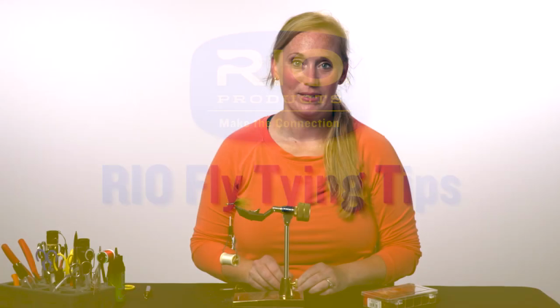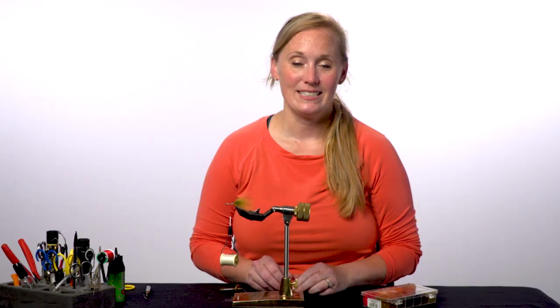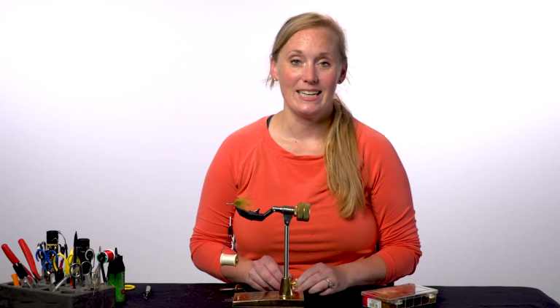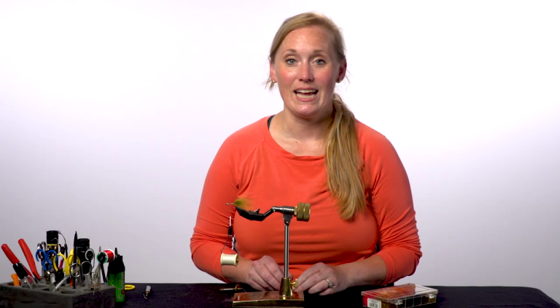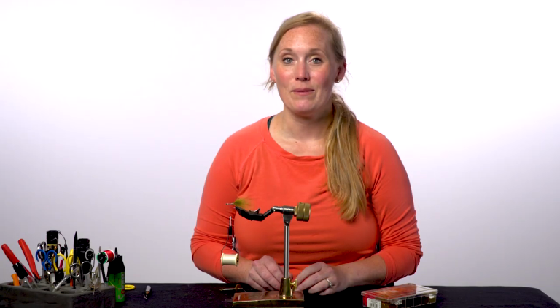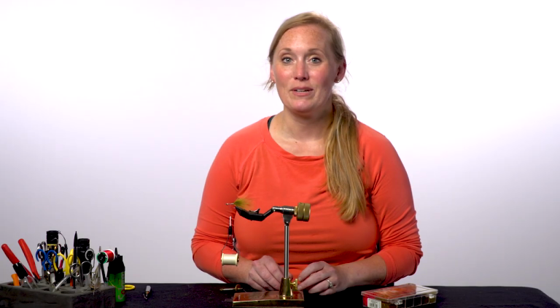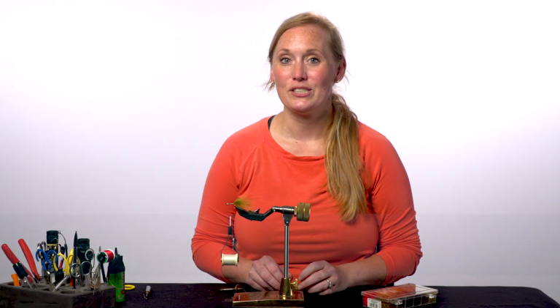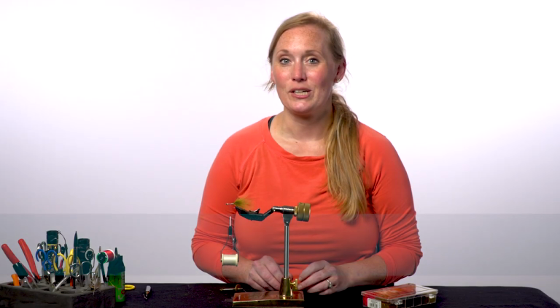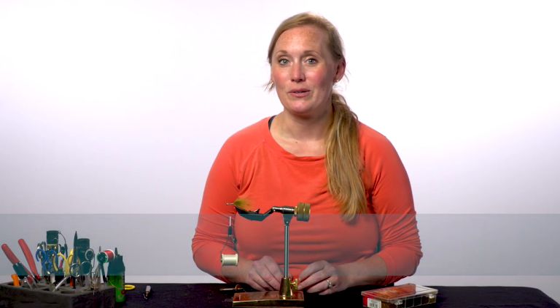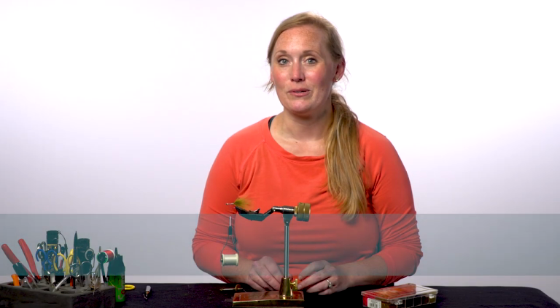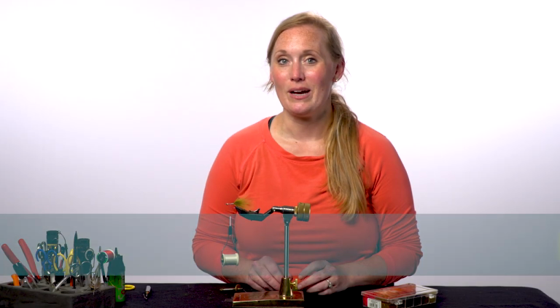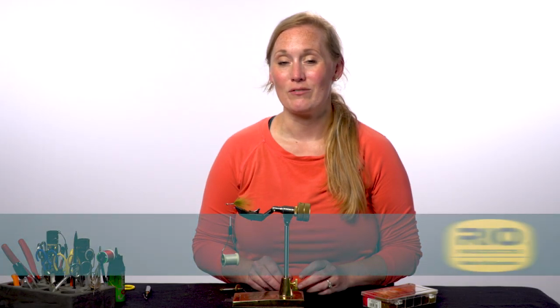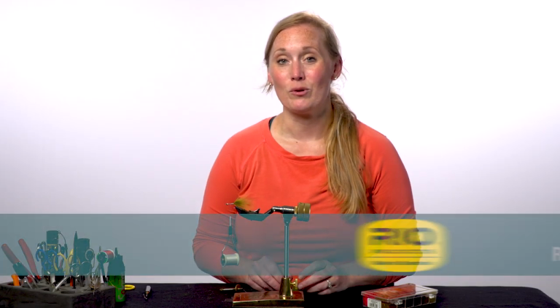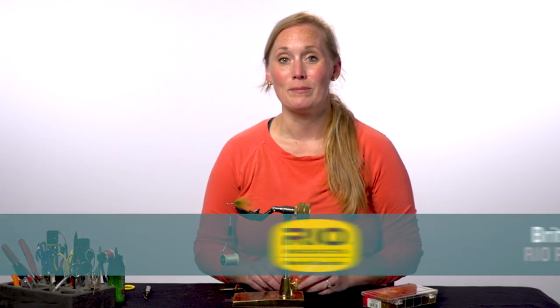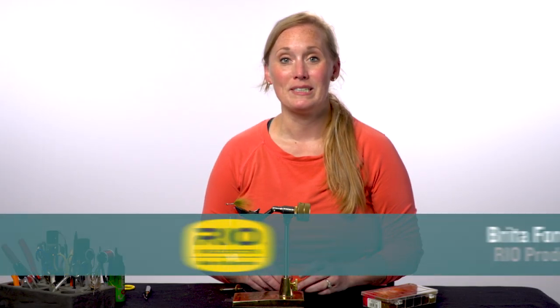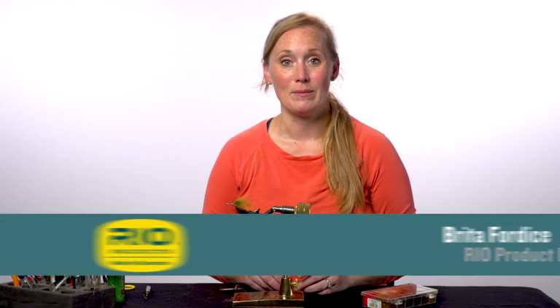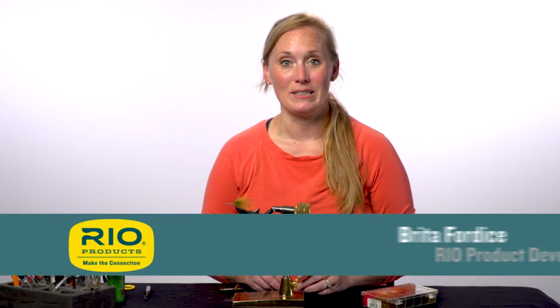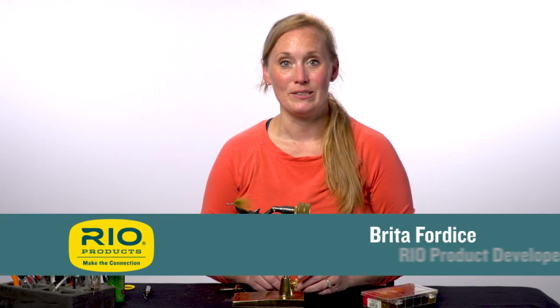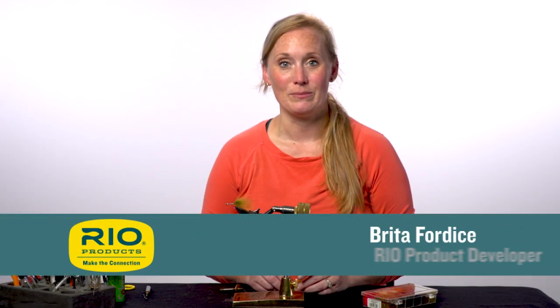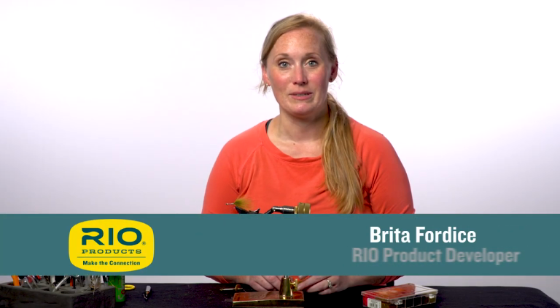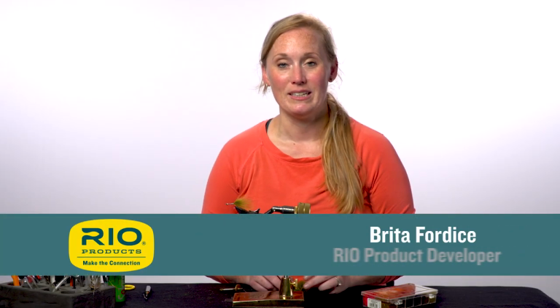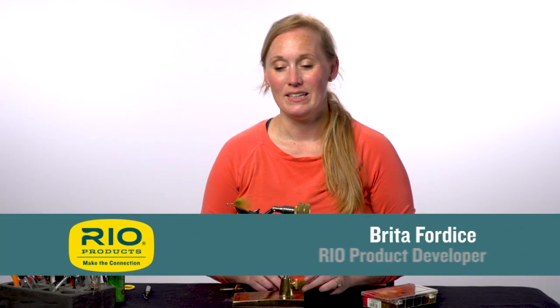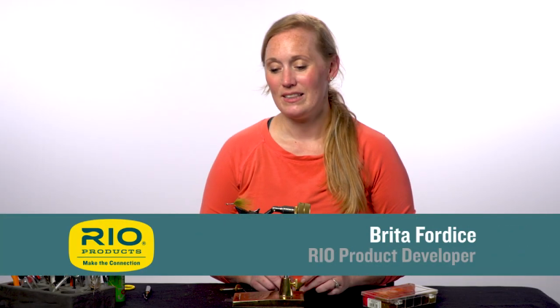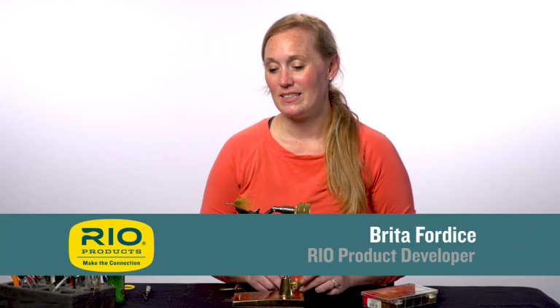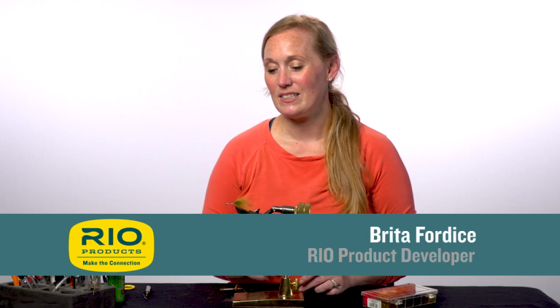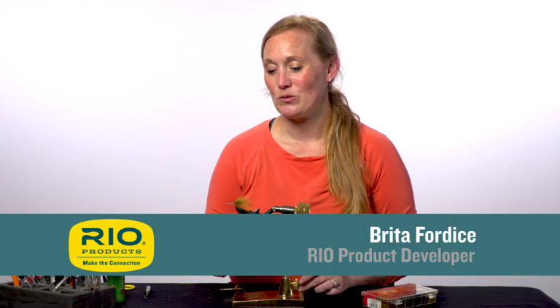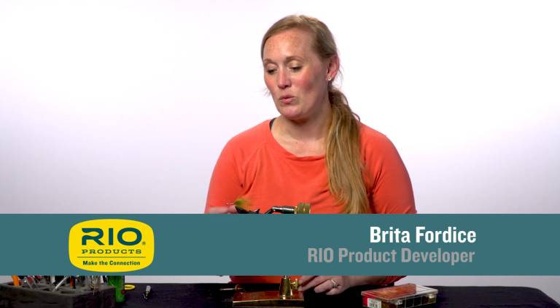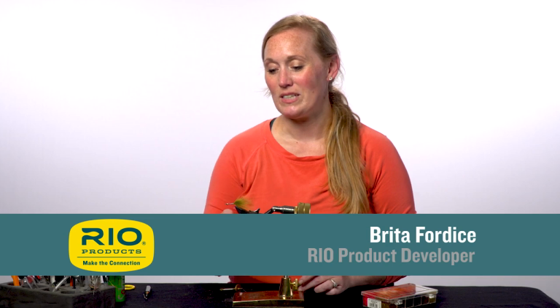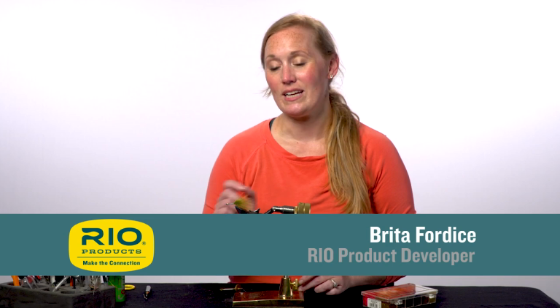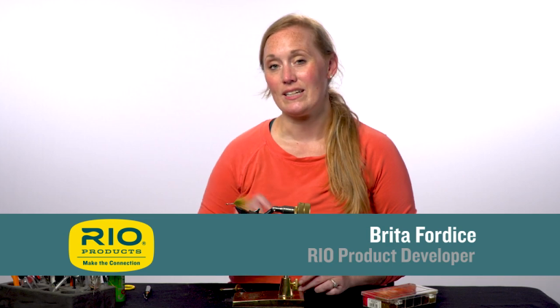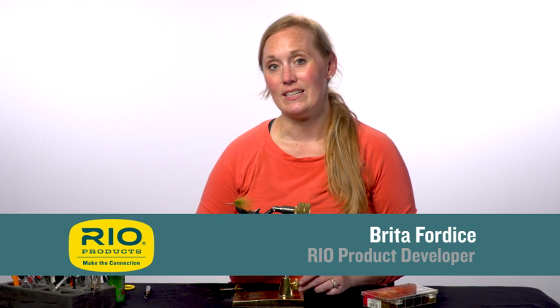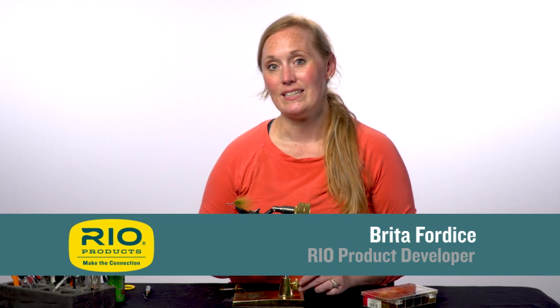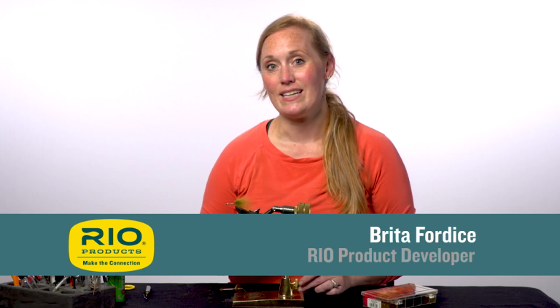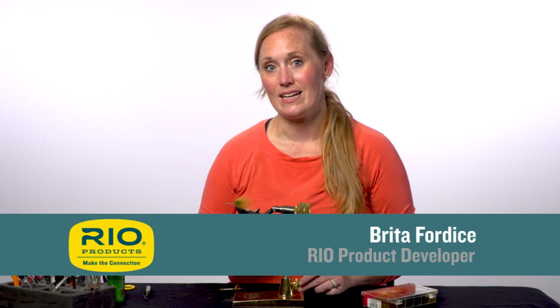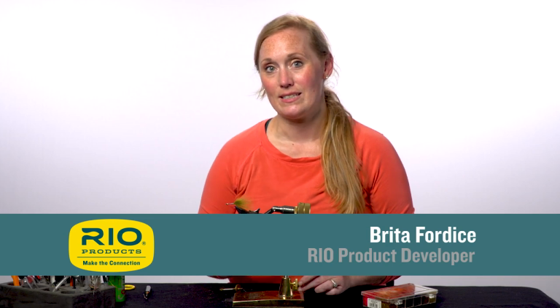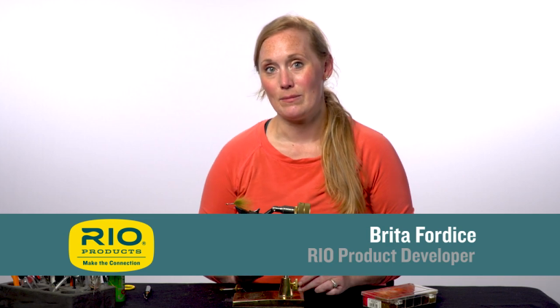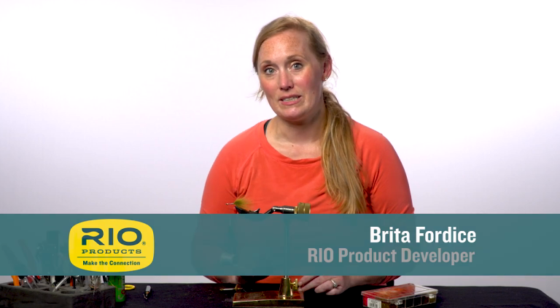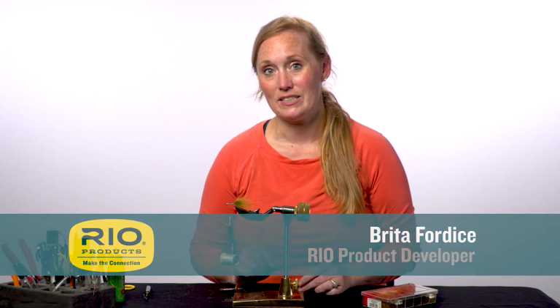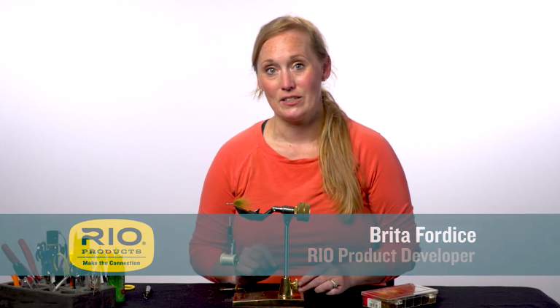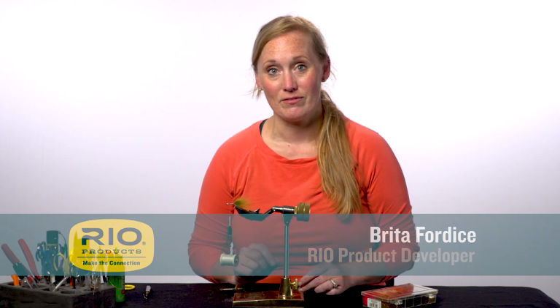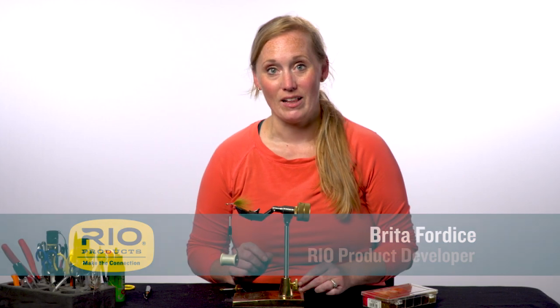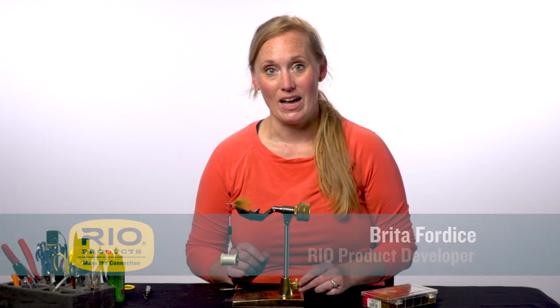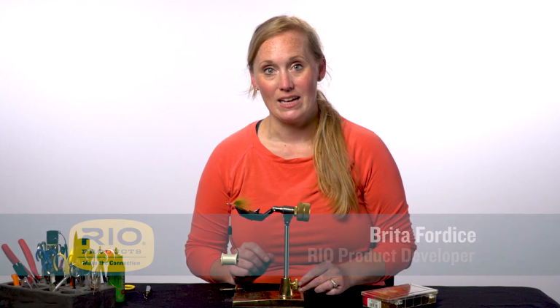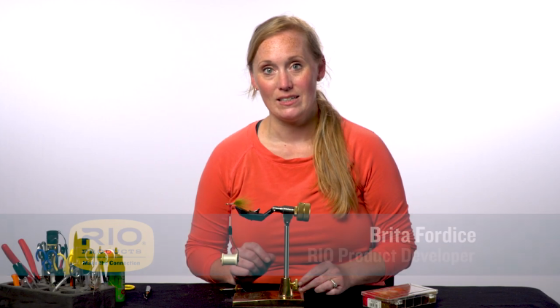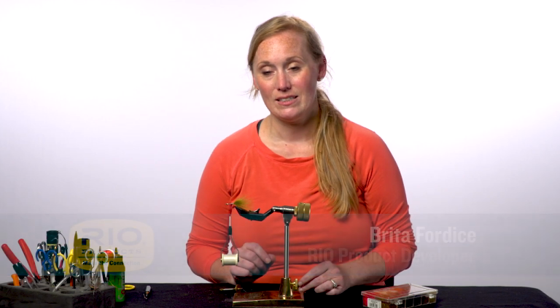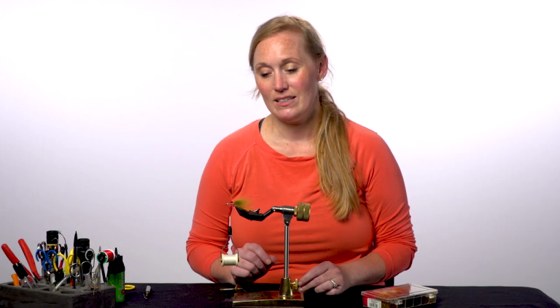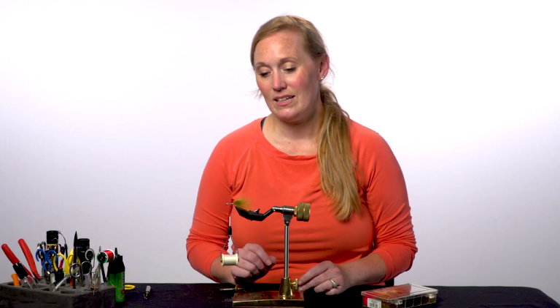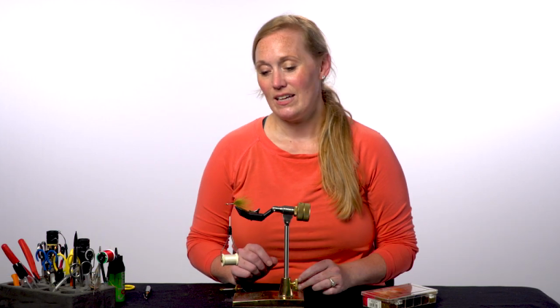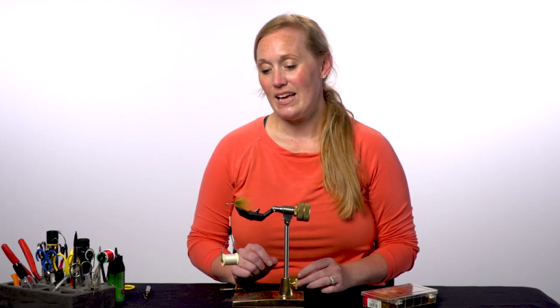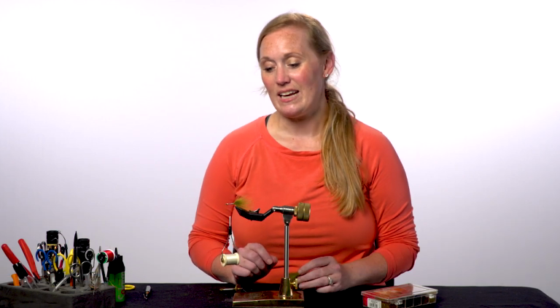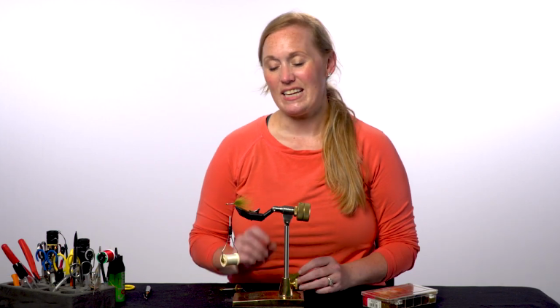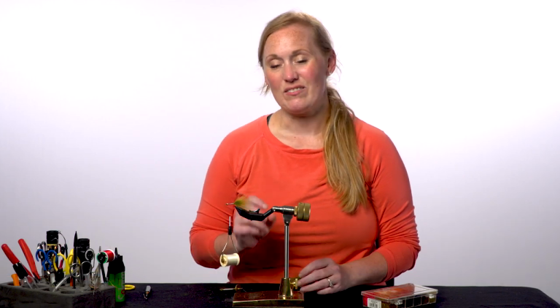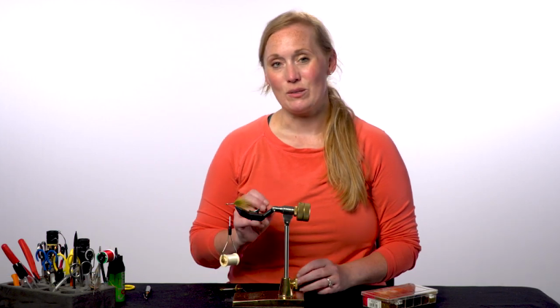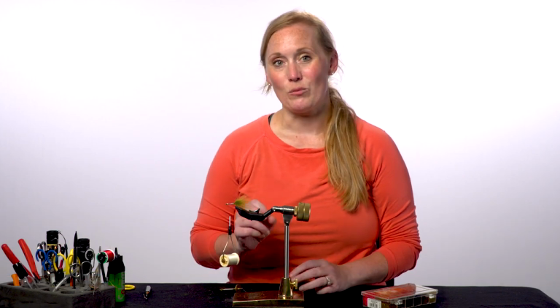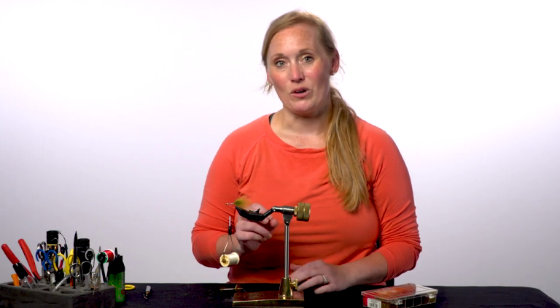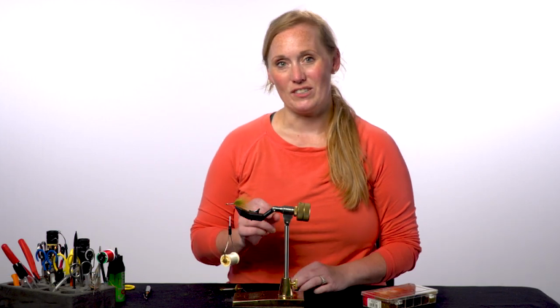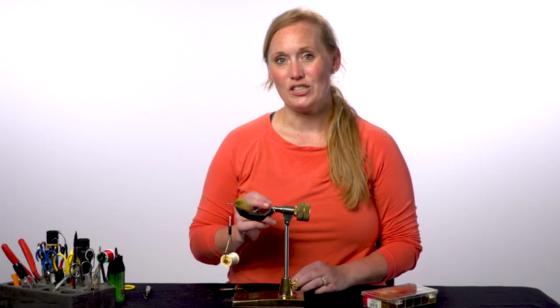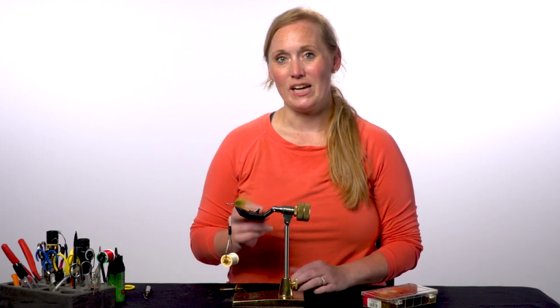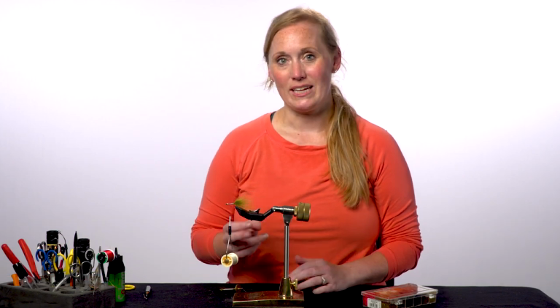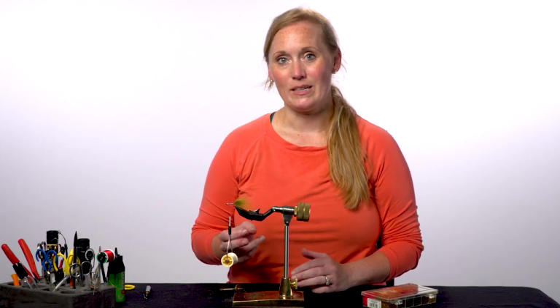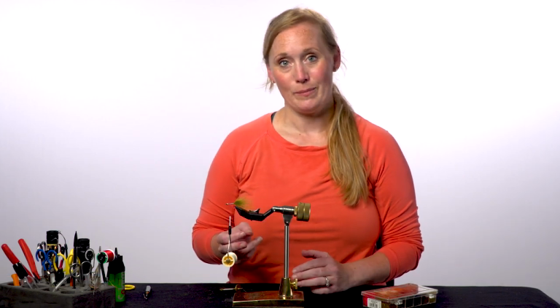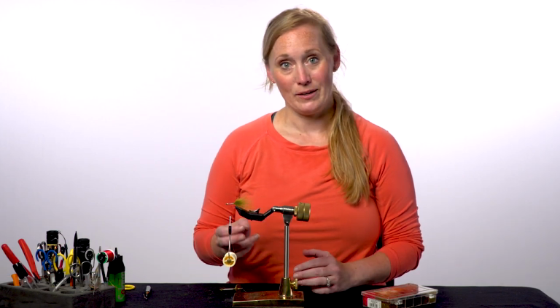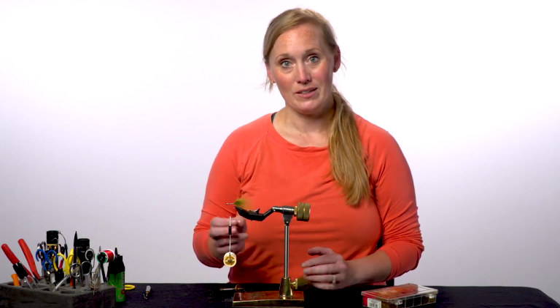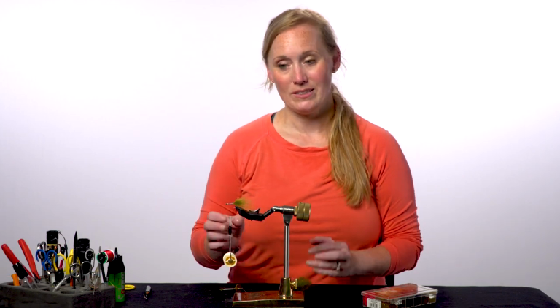Today I'm going to show you how to form a dubbing loop. This is one technique to add dubbing to your fly, and it gives it more of a shaggy appearance.